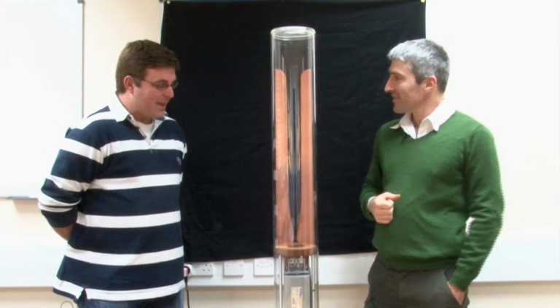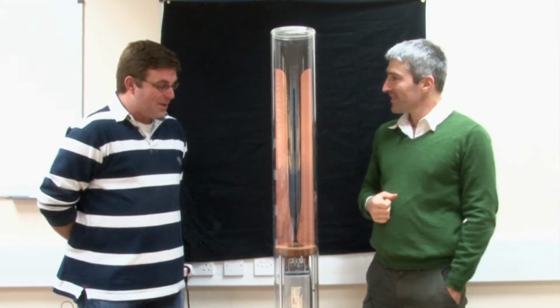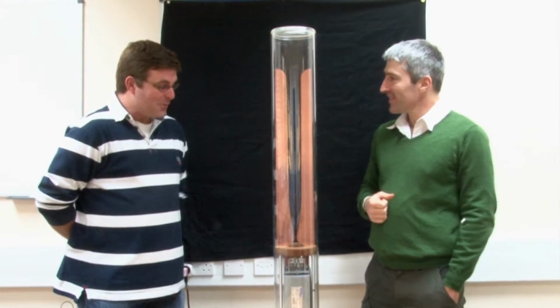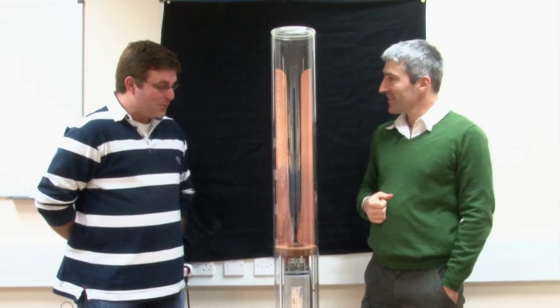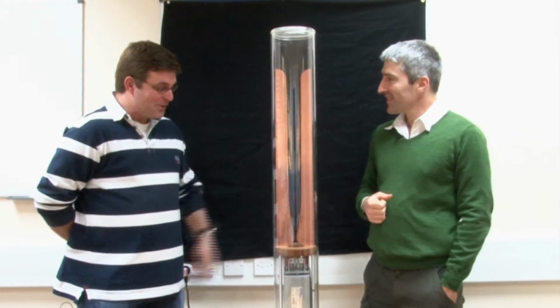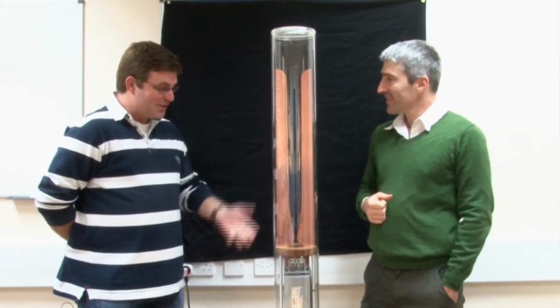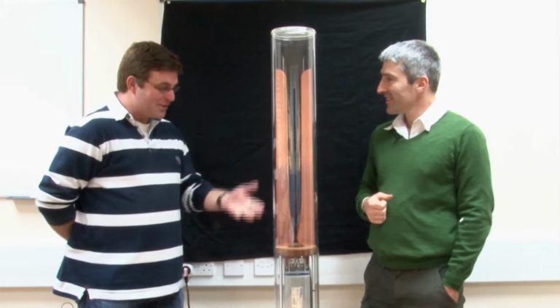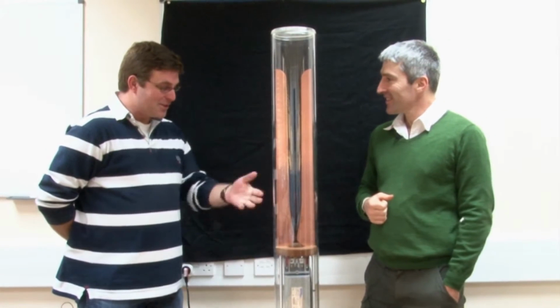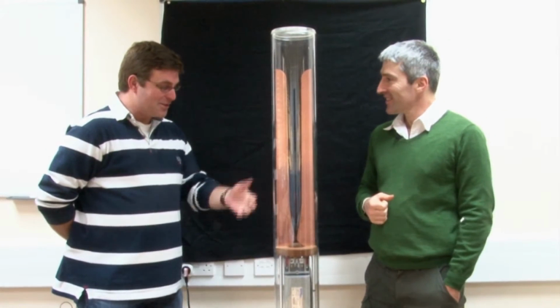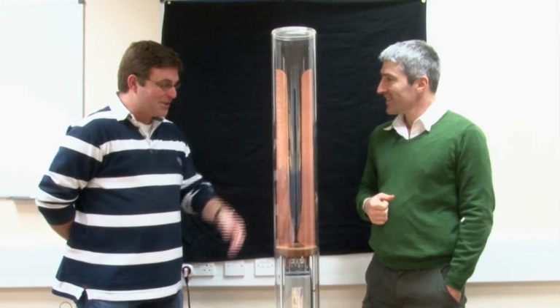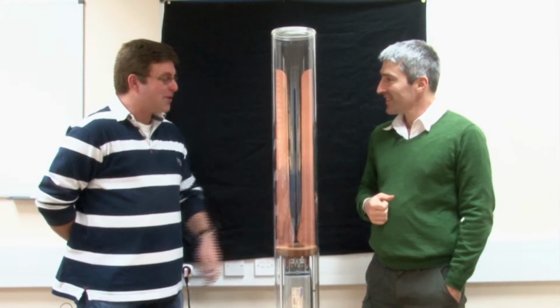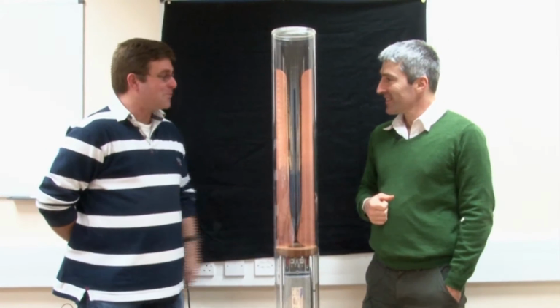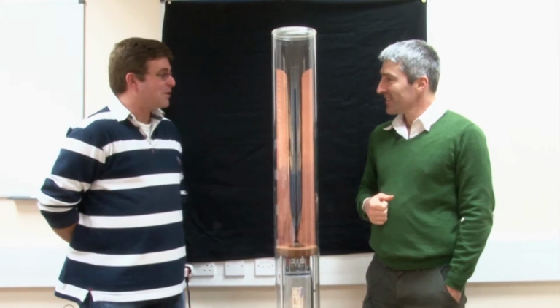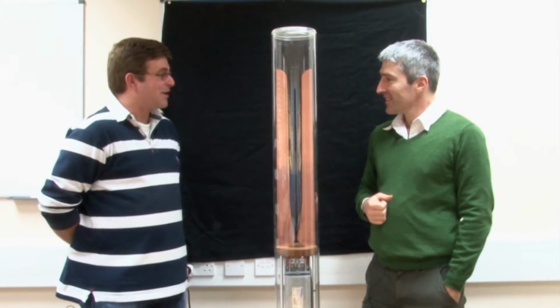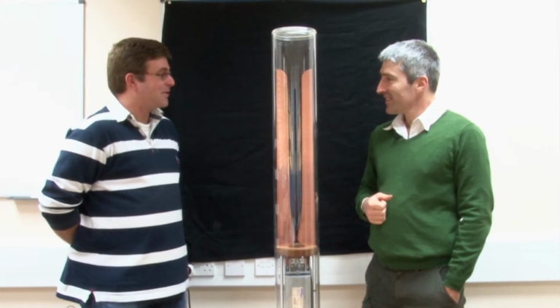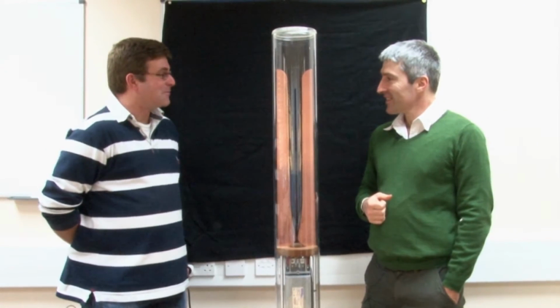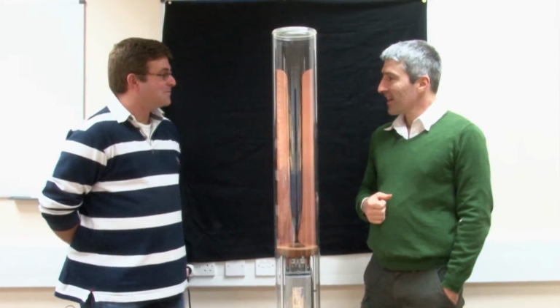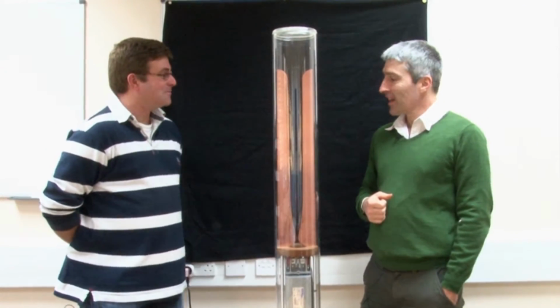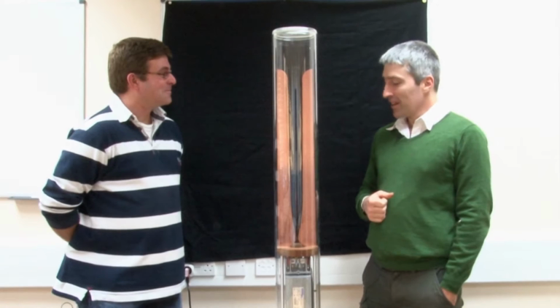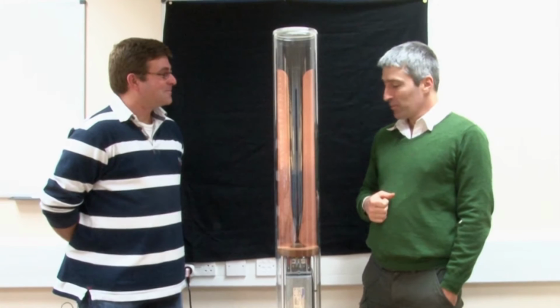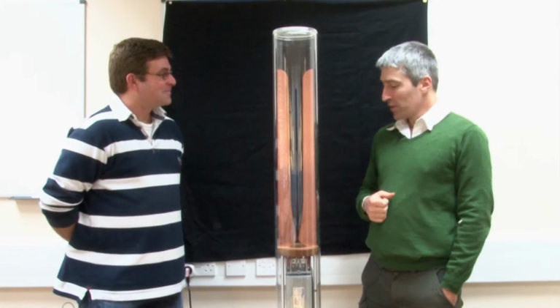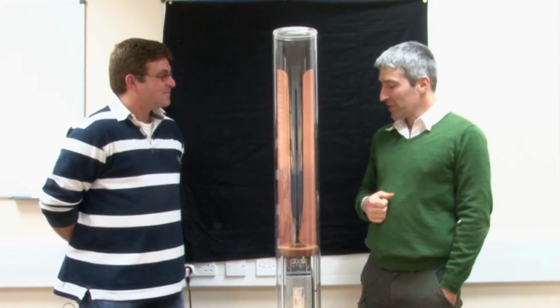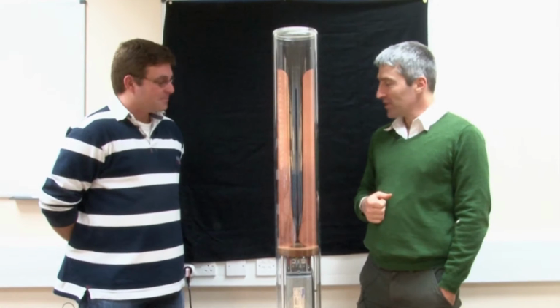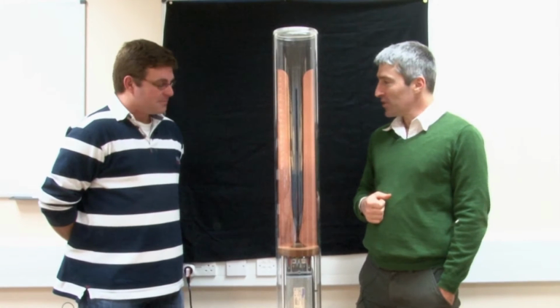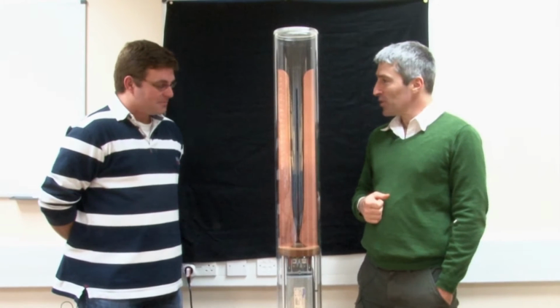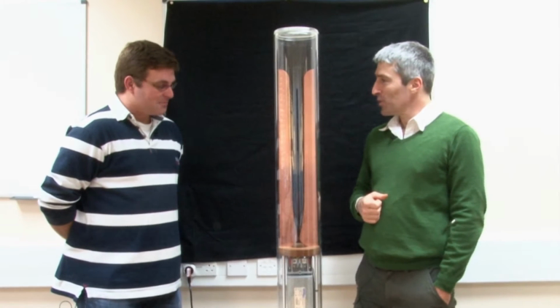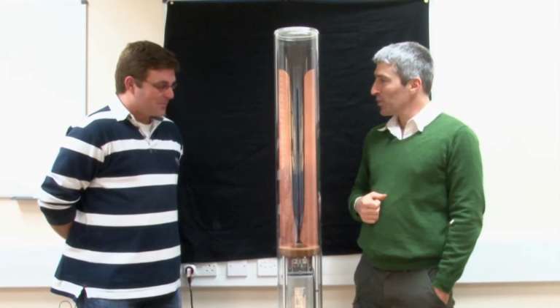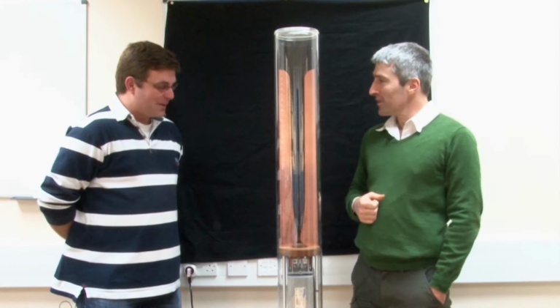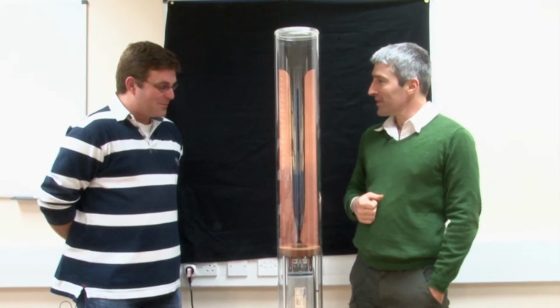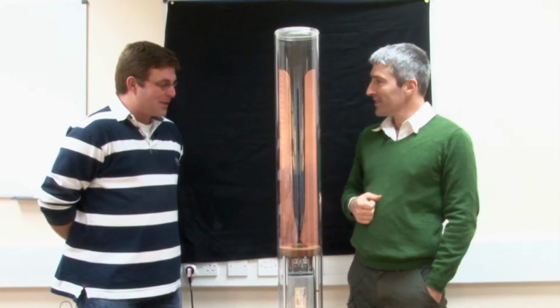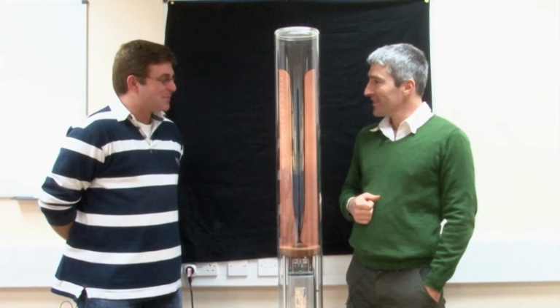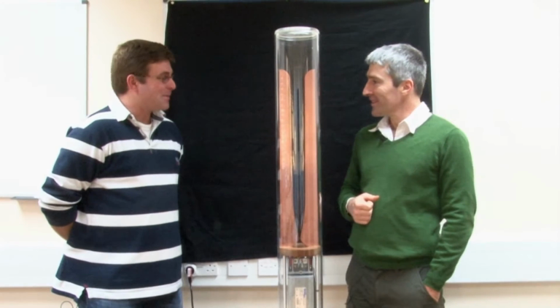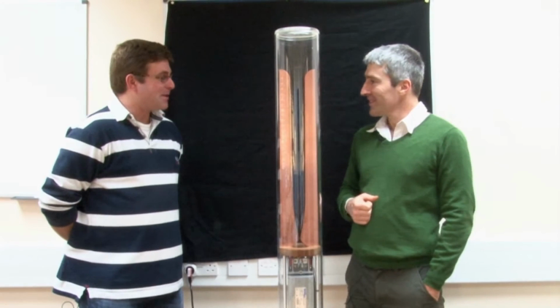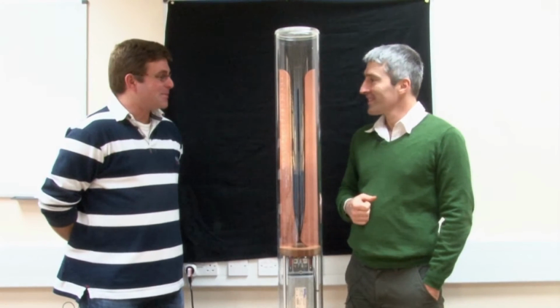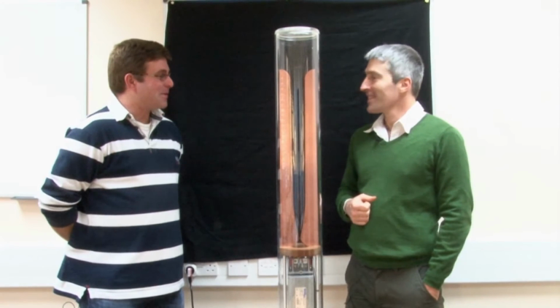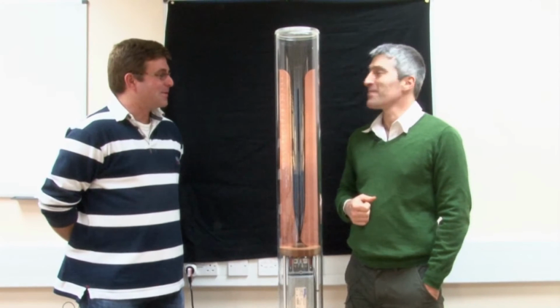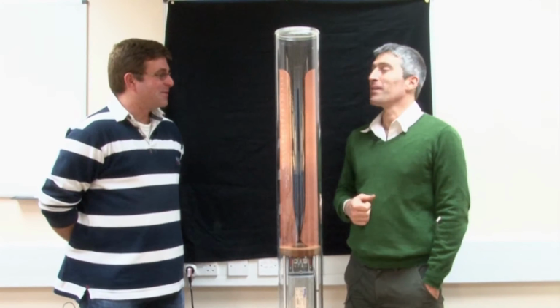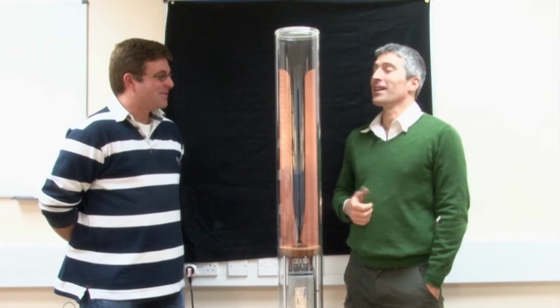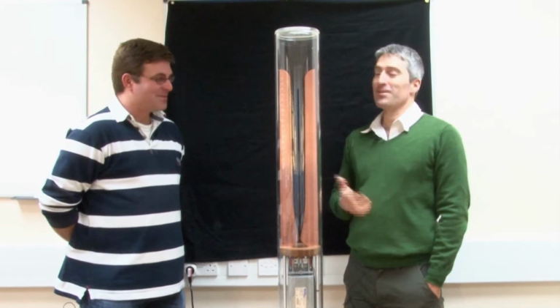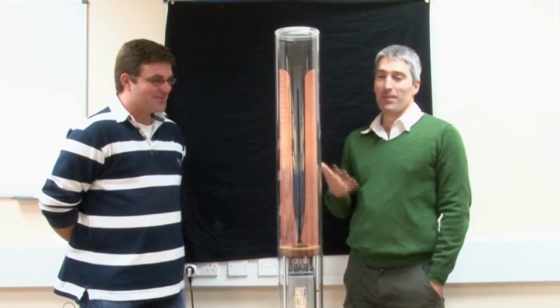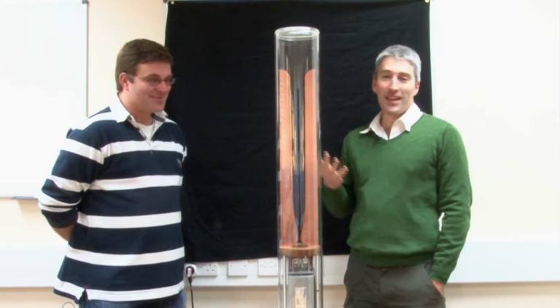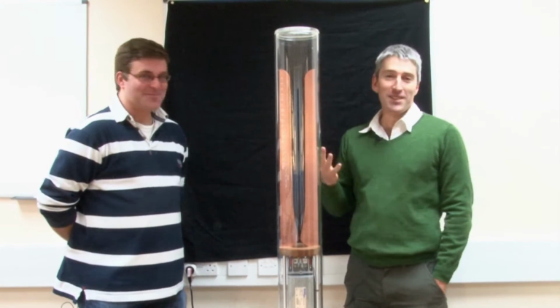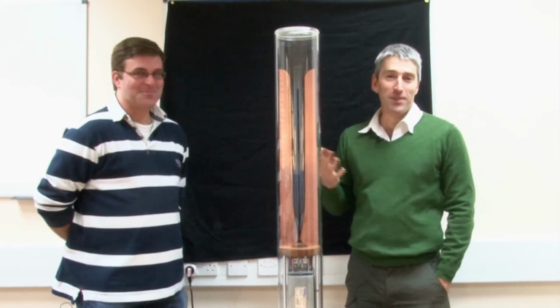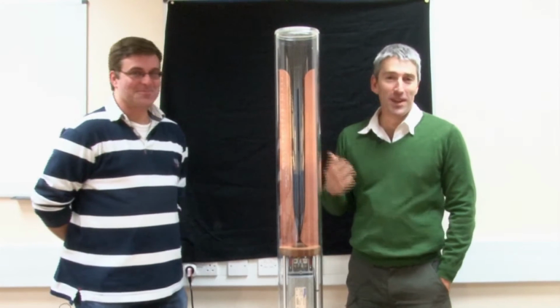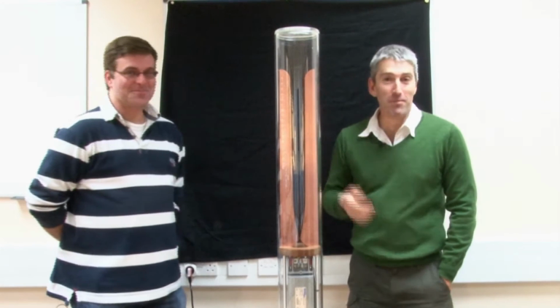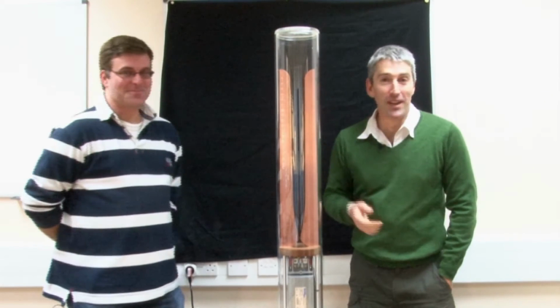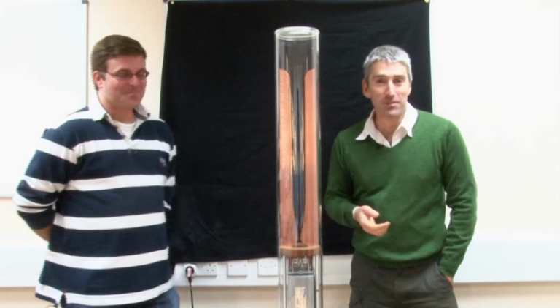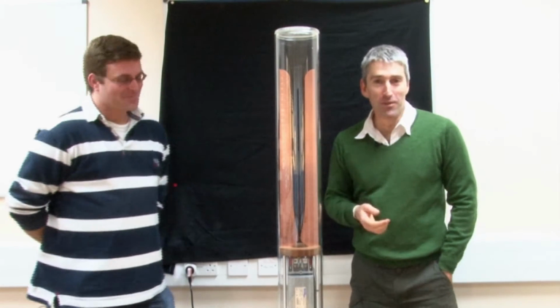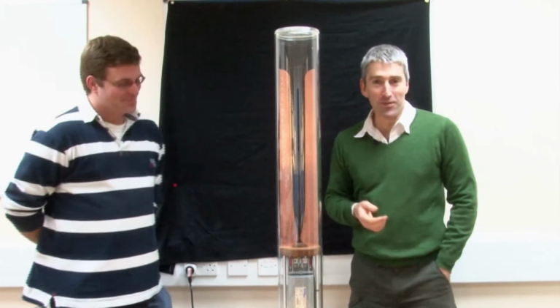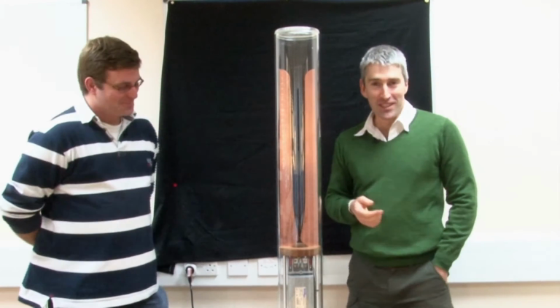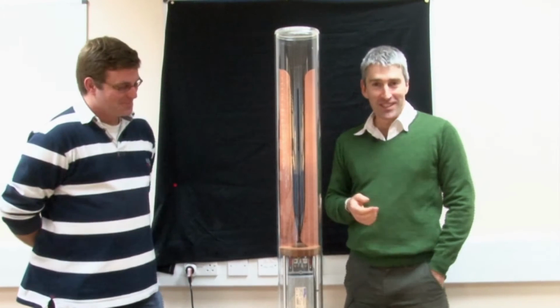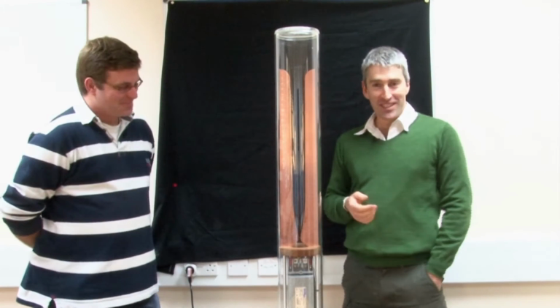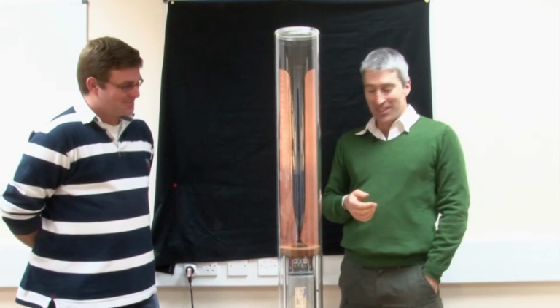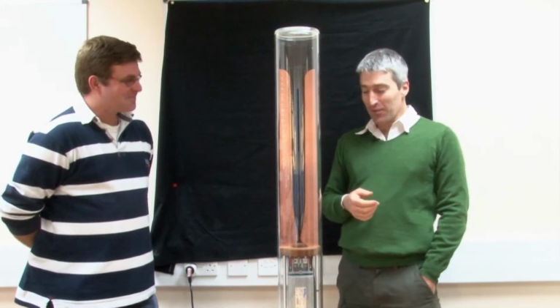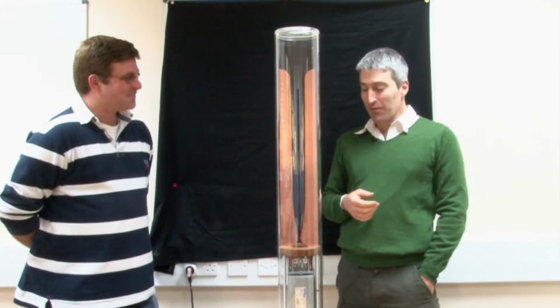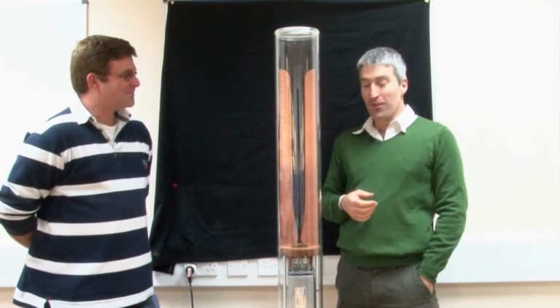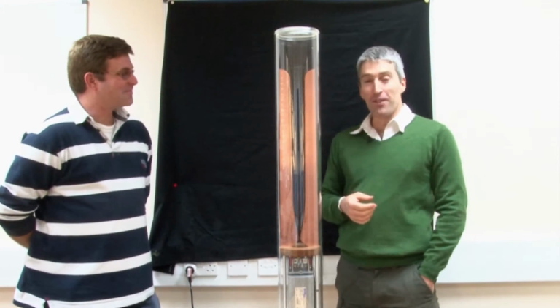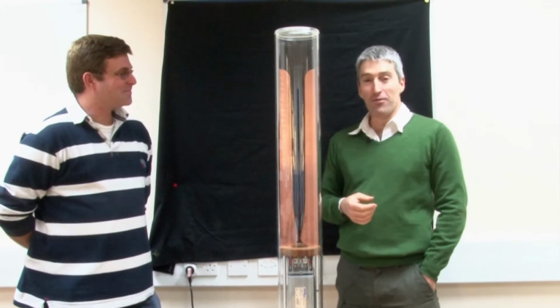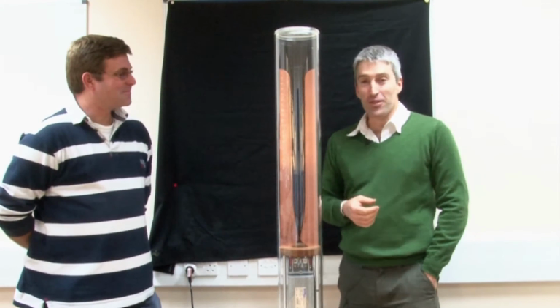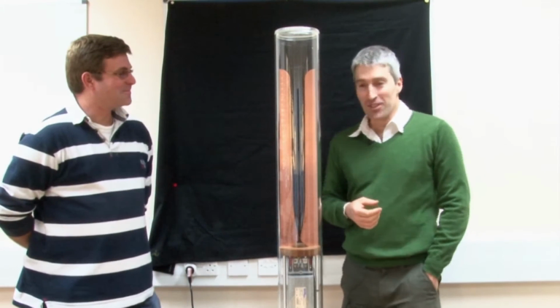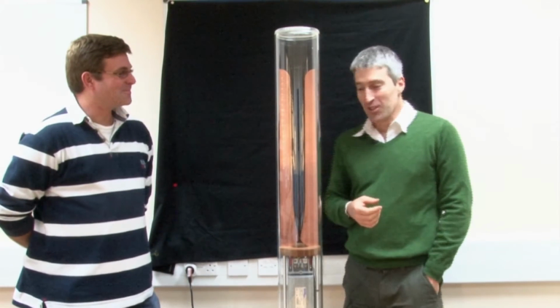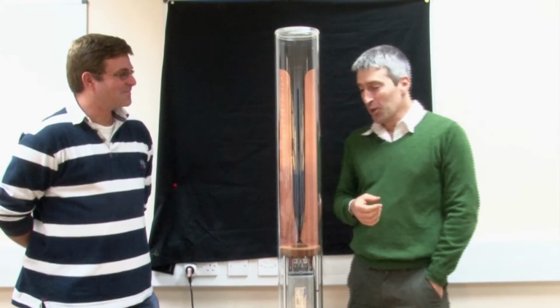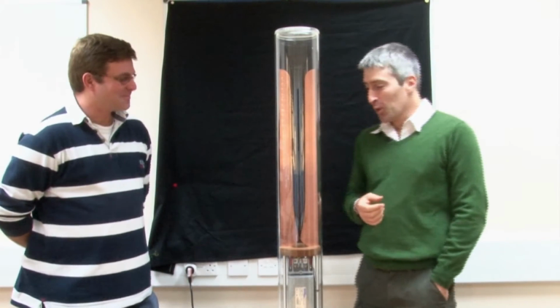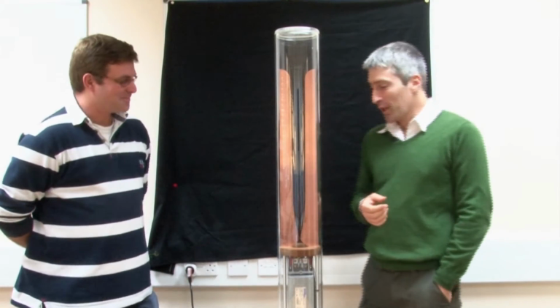Well, this is a Jacob's Ladder. And what does it do? It makes plasma — a plasma physicist's favourite toy.